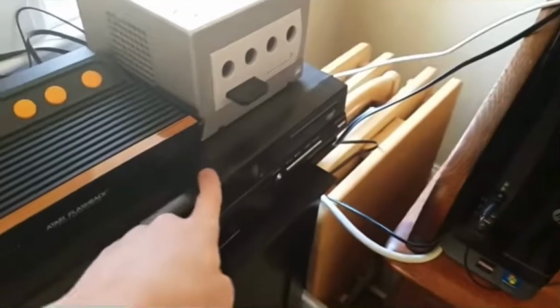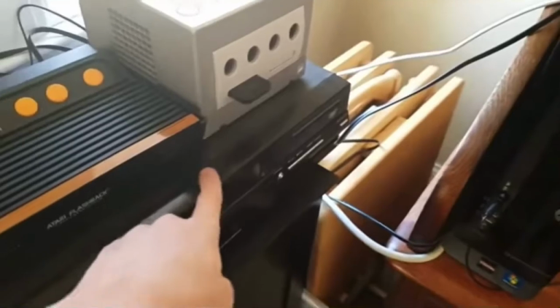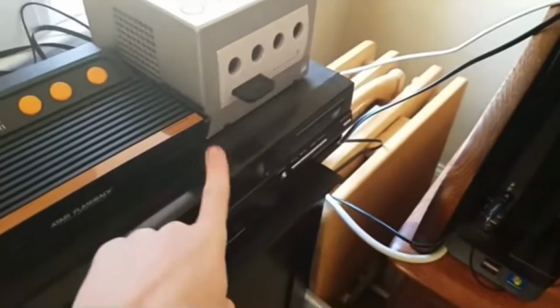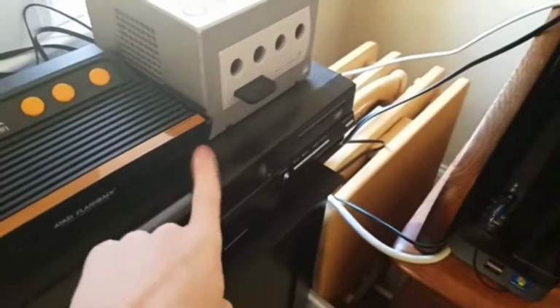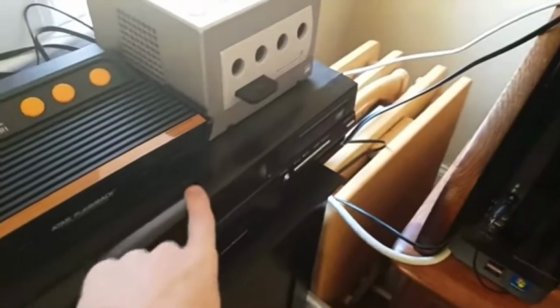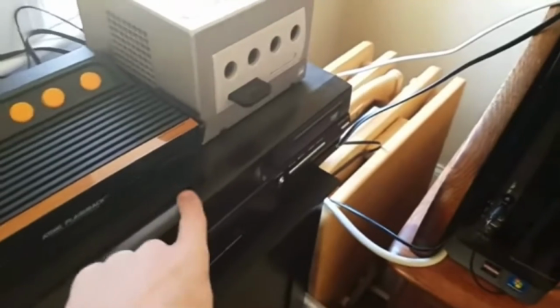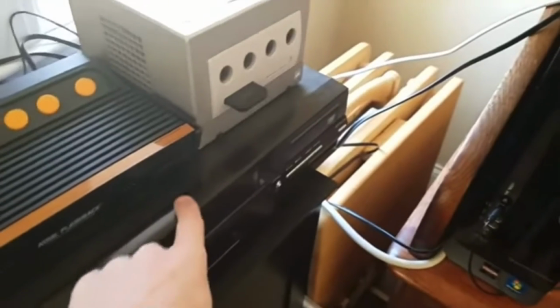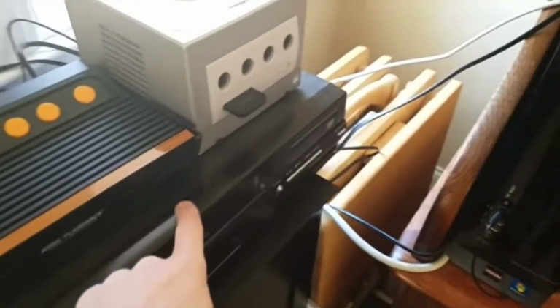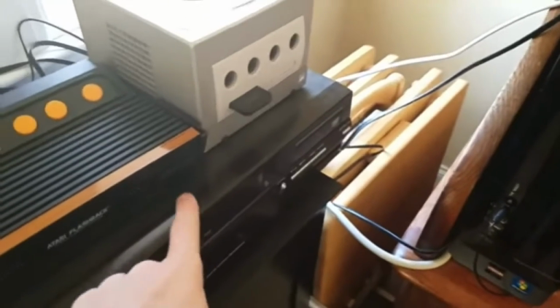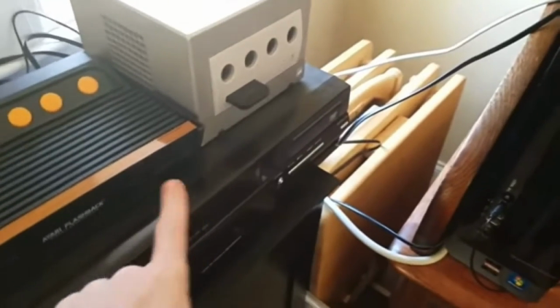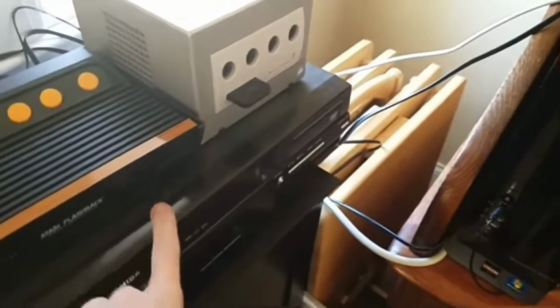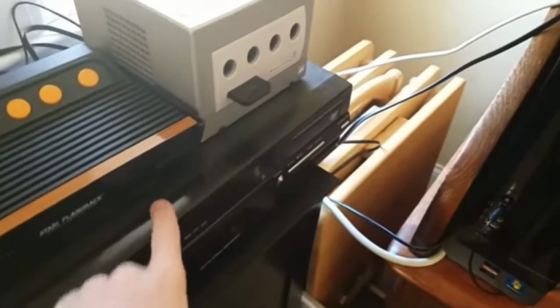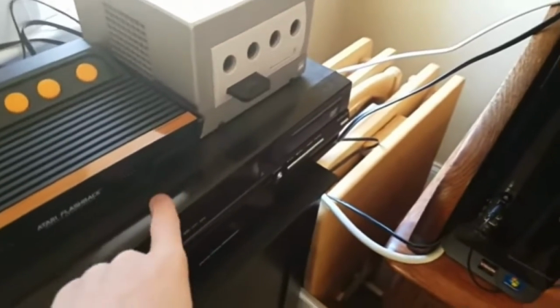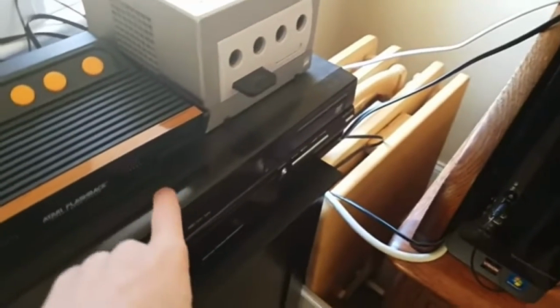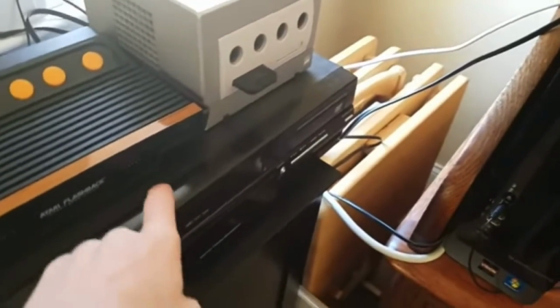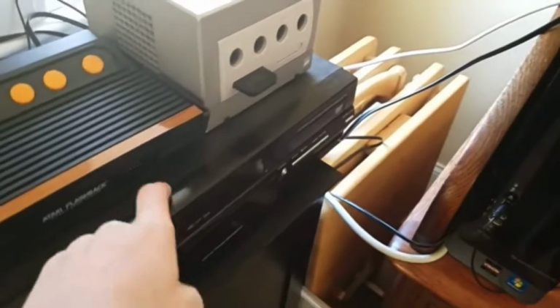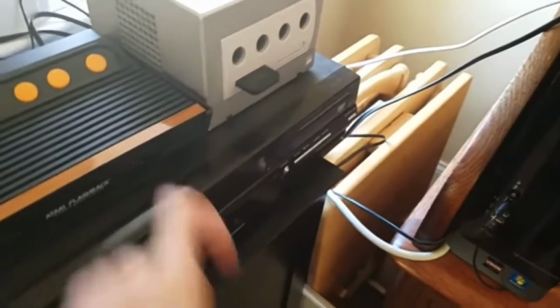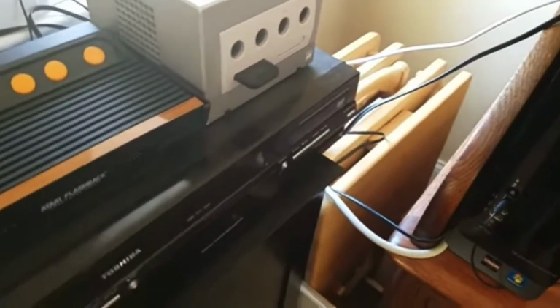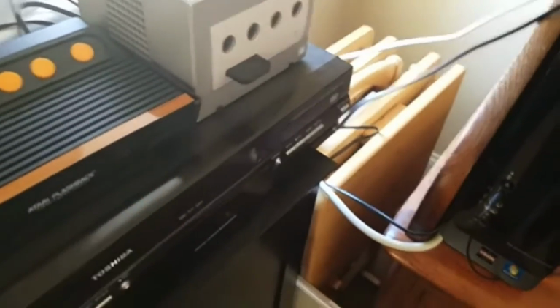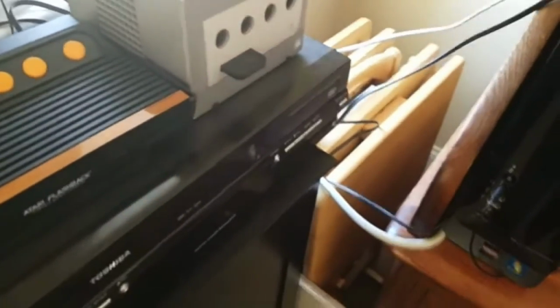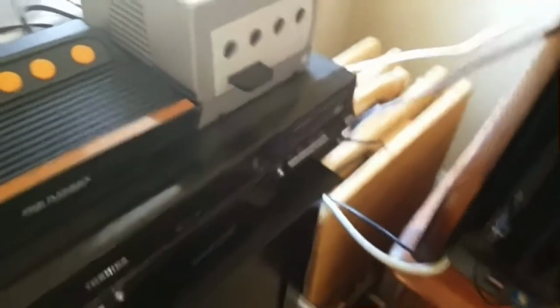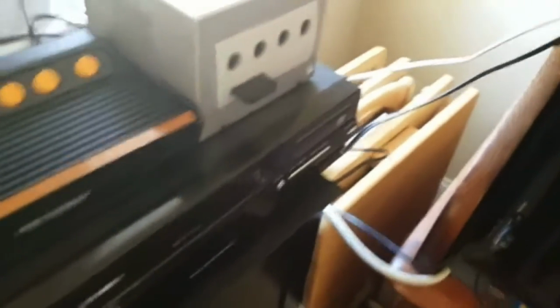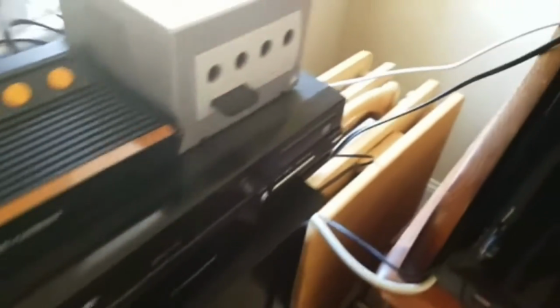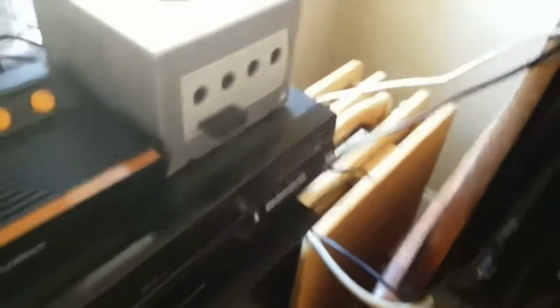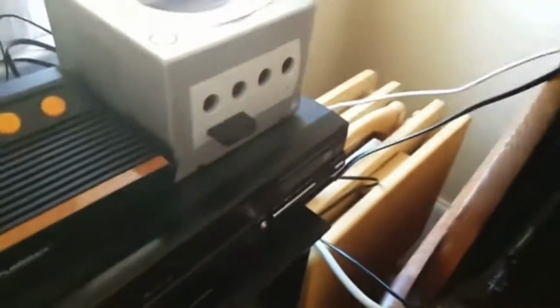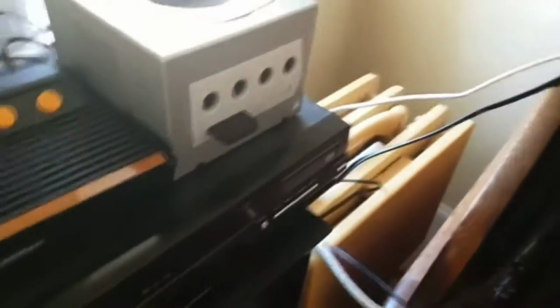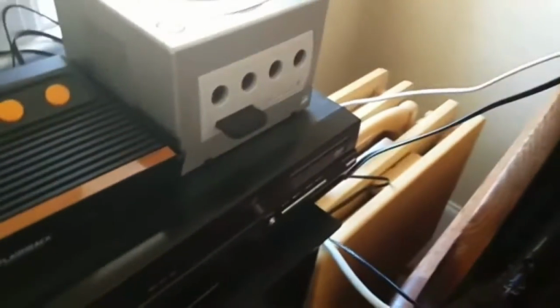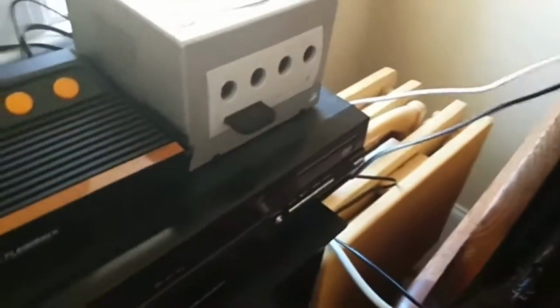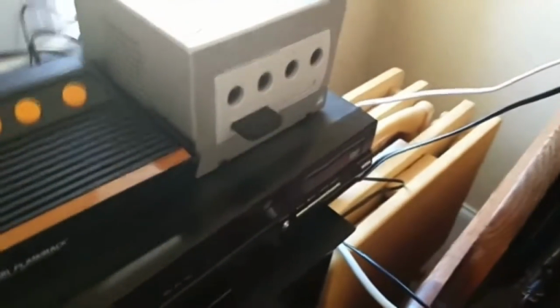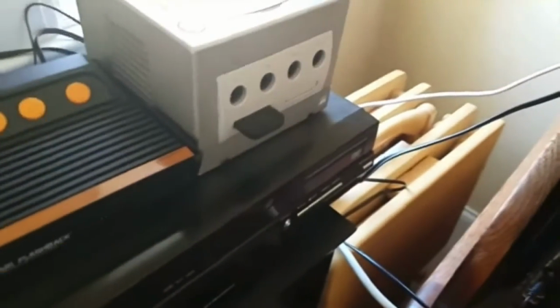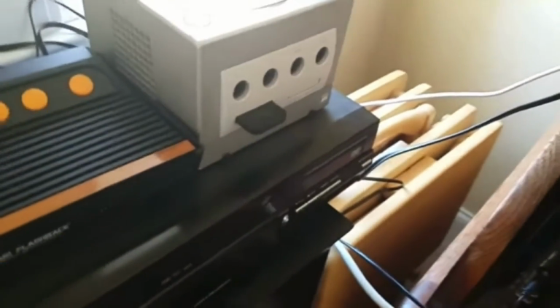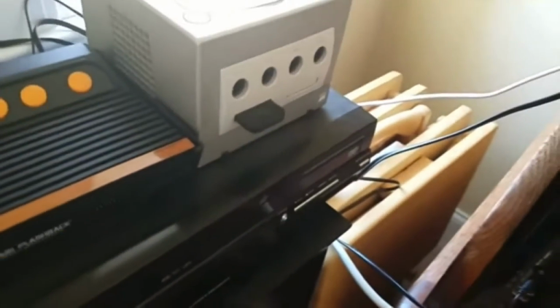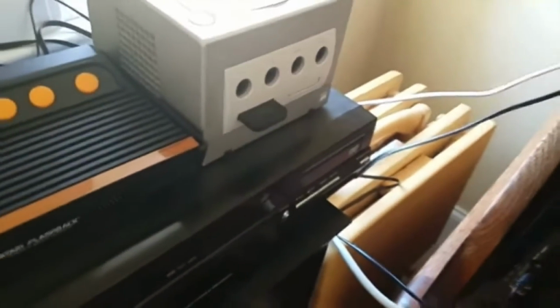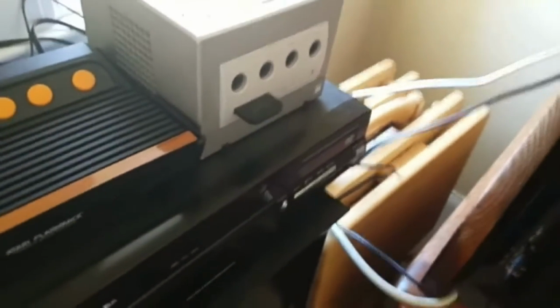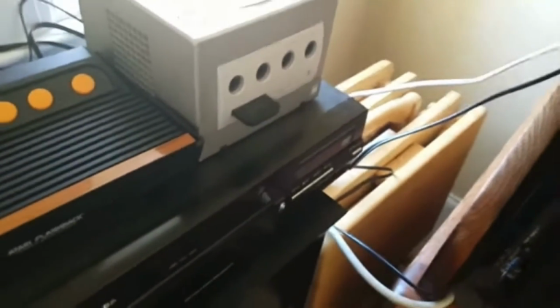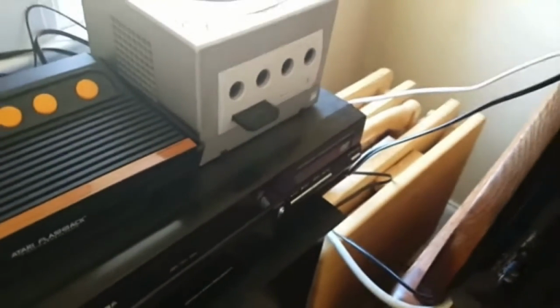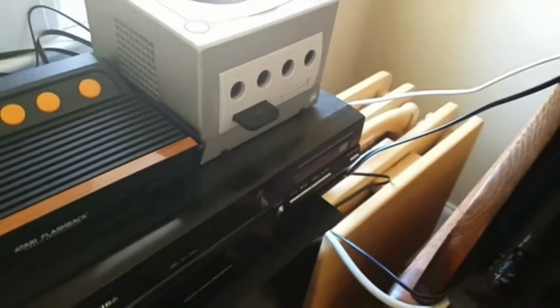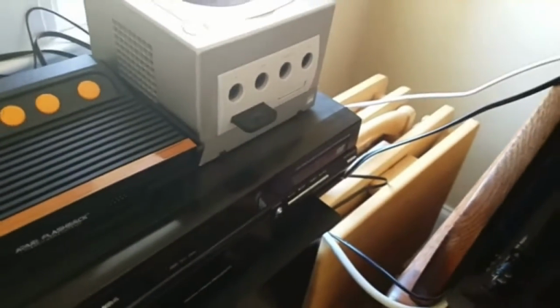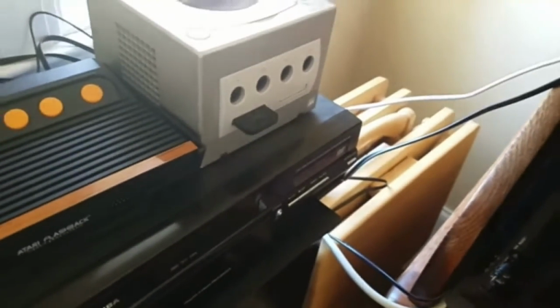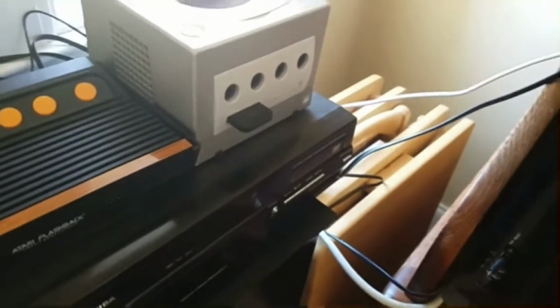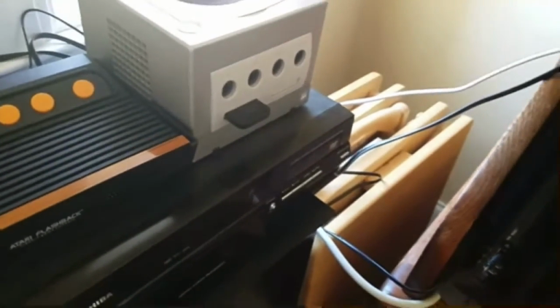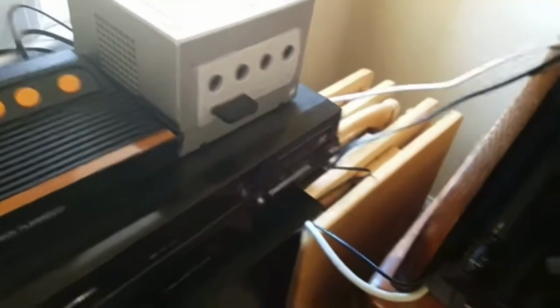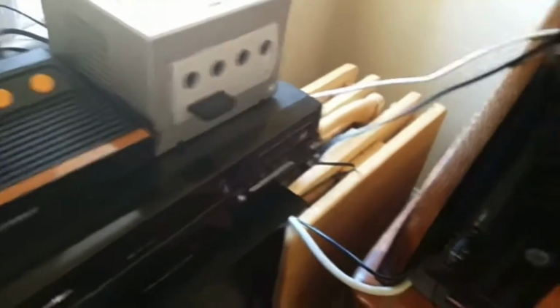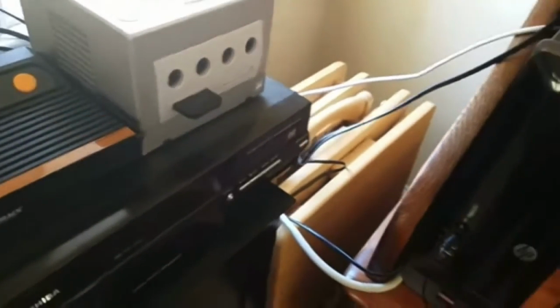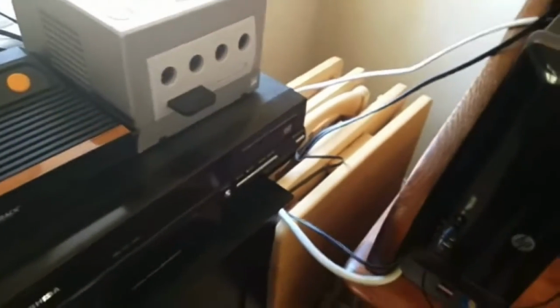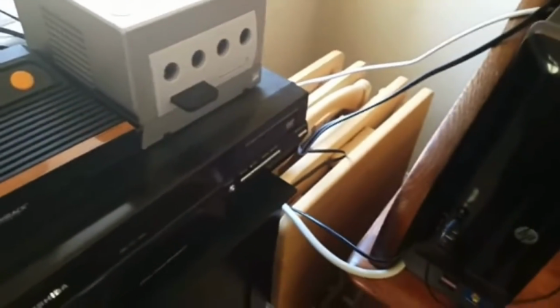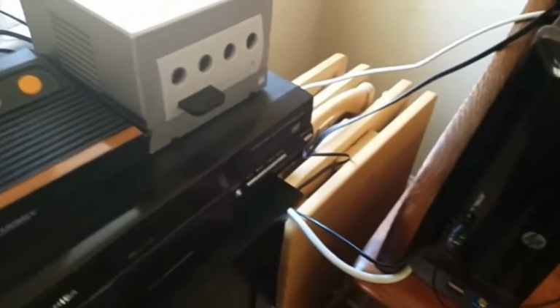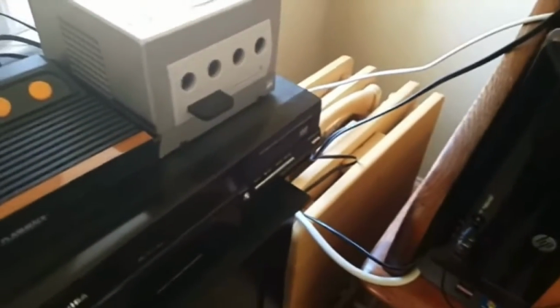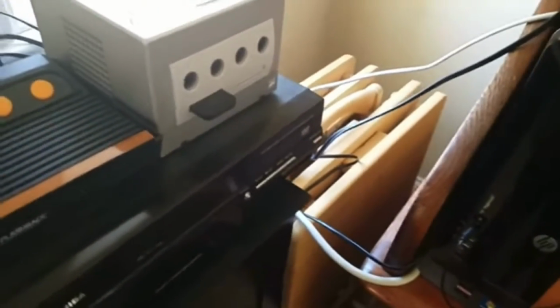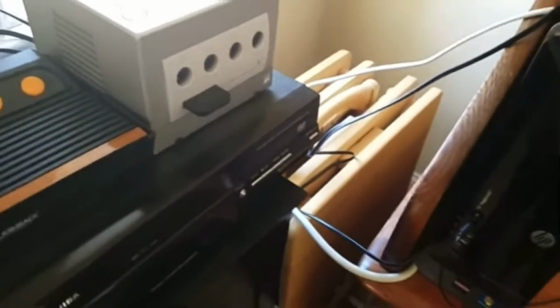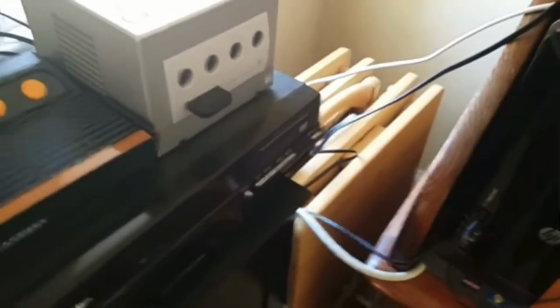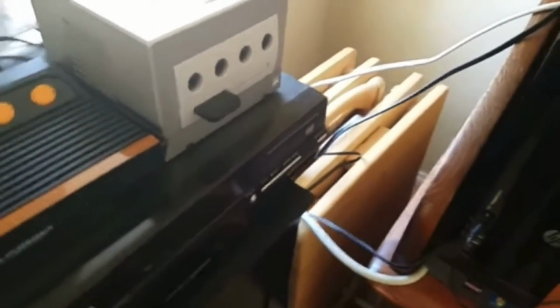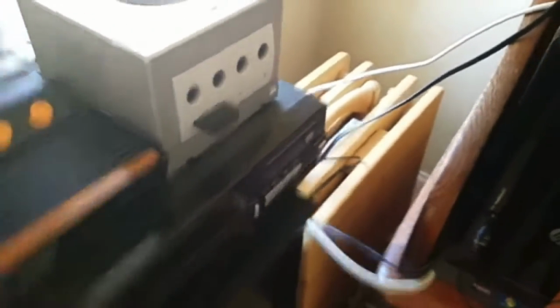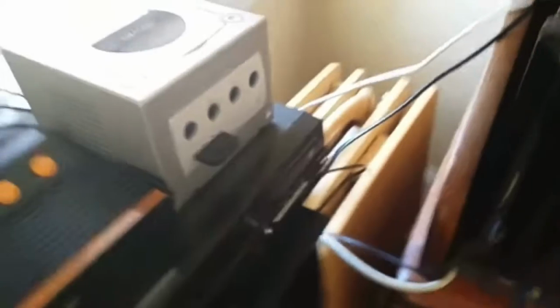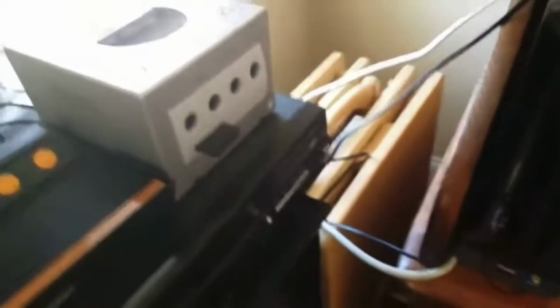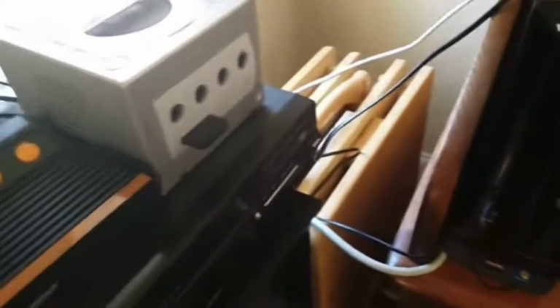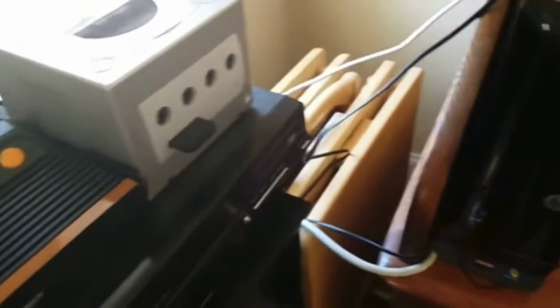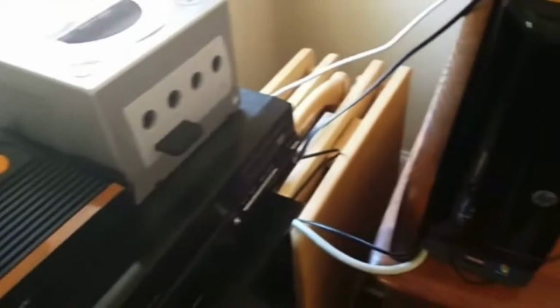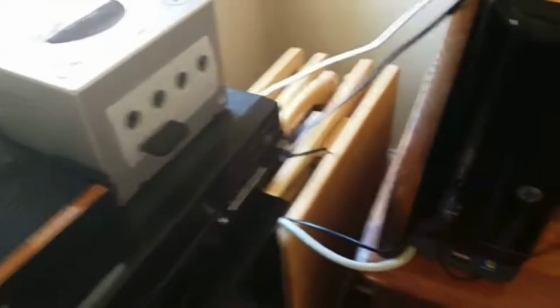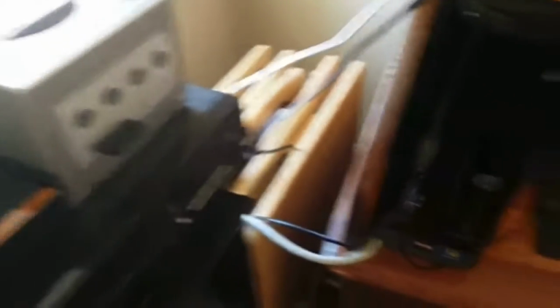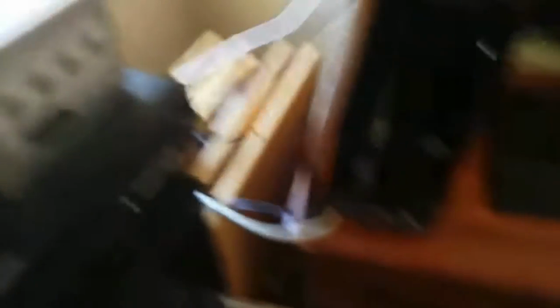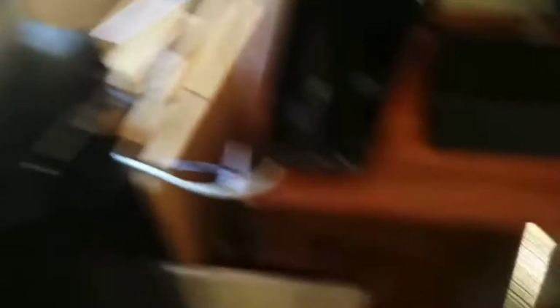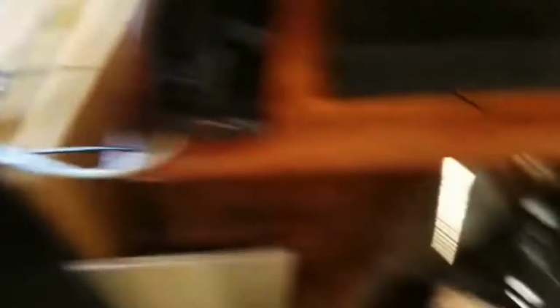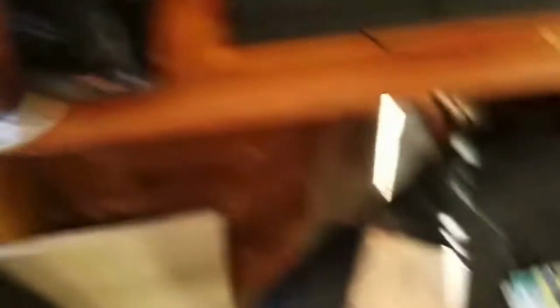I'm testing a VCR and DVD player combo, and that video got pretty popular, so I thought I'd do a second one.